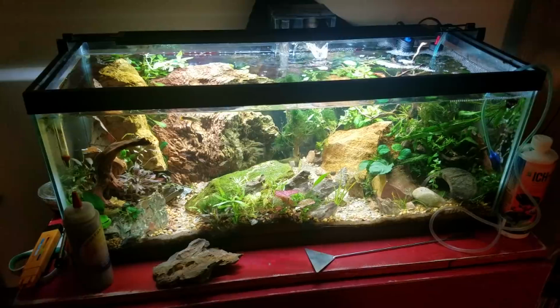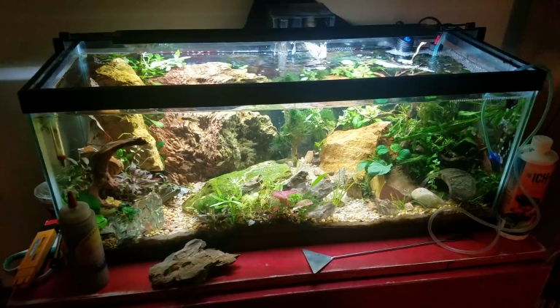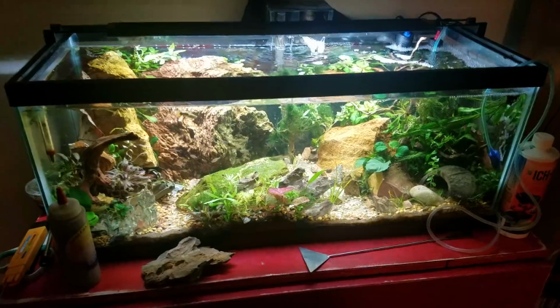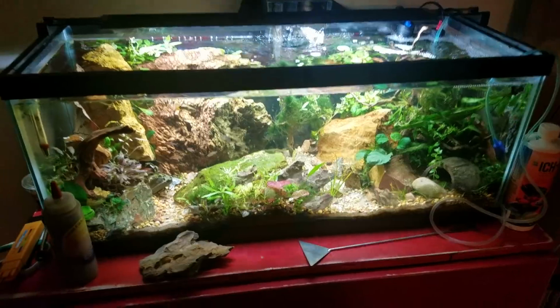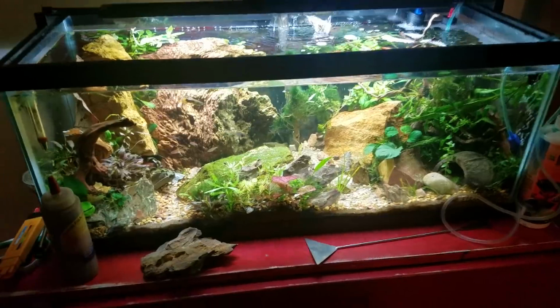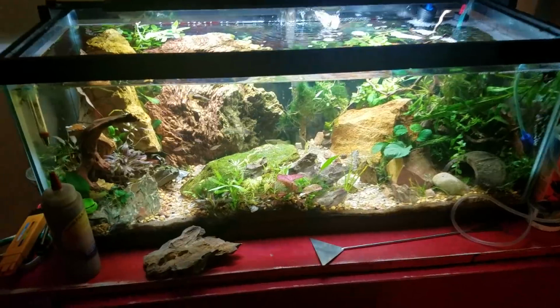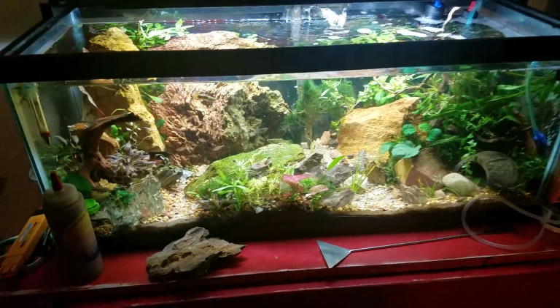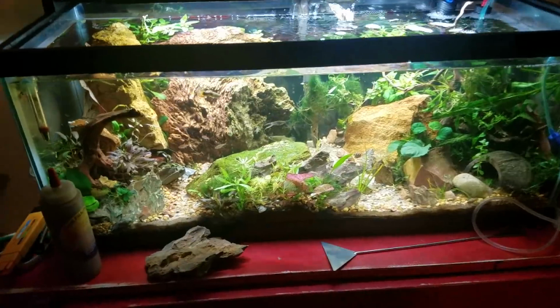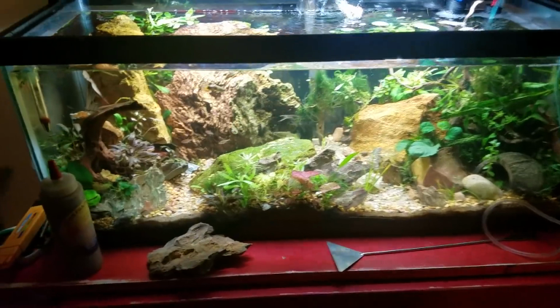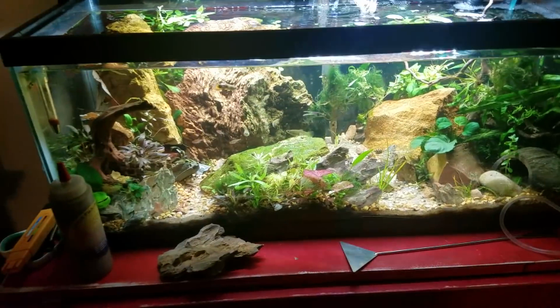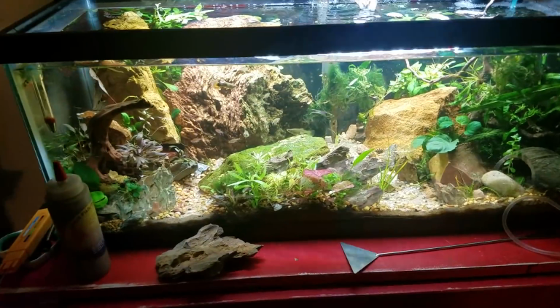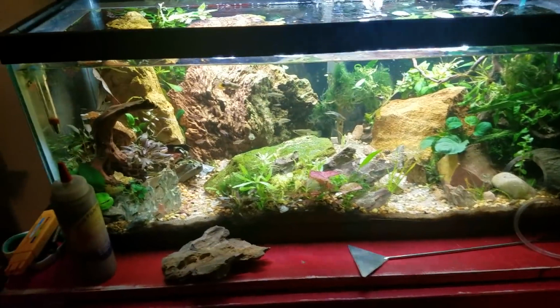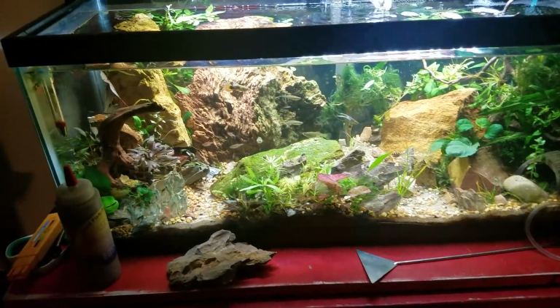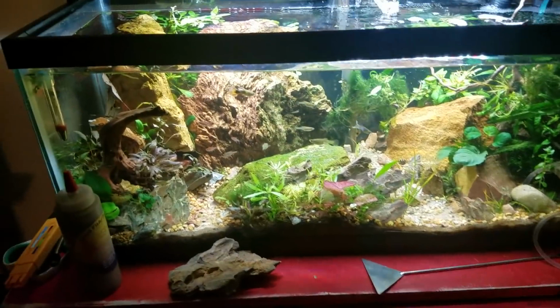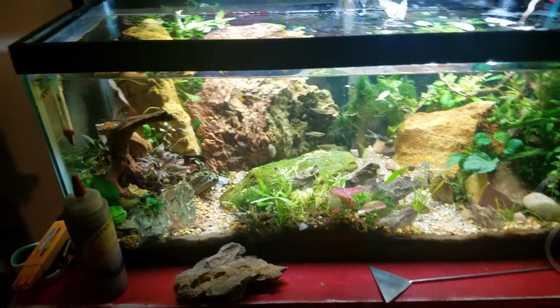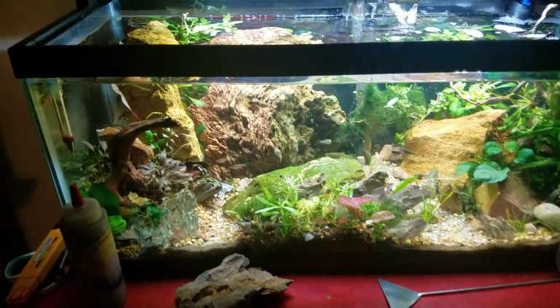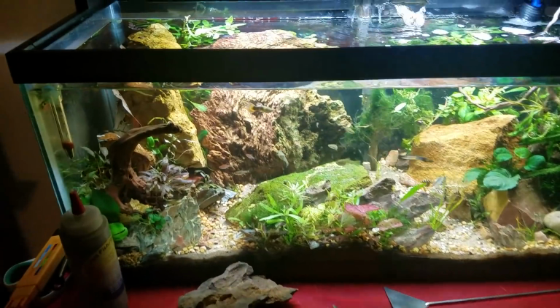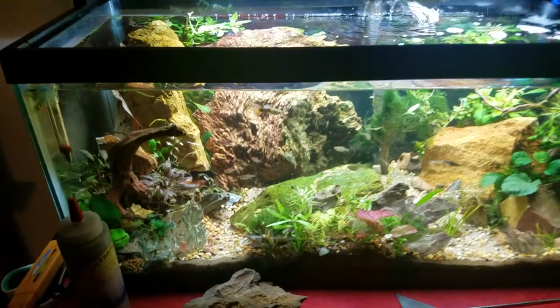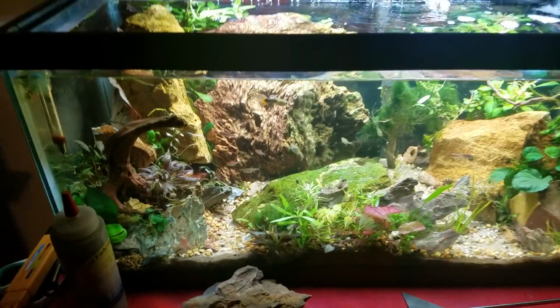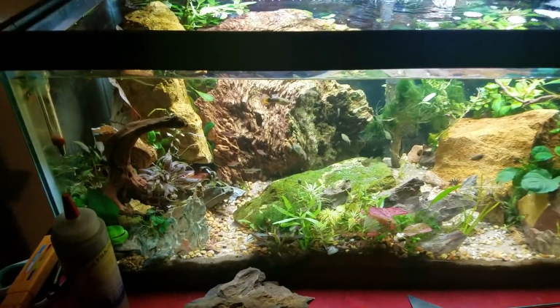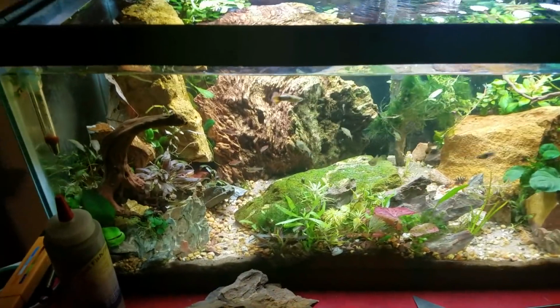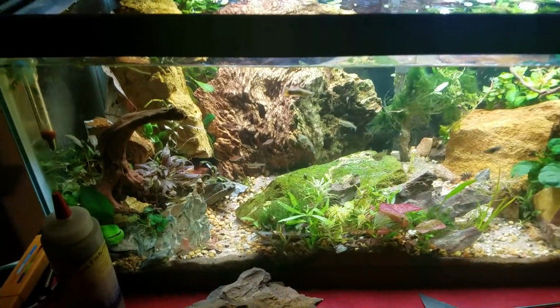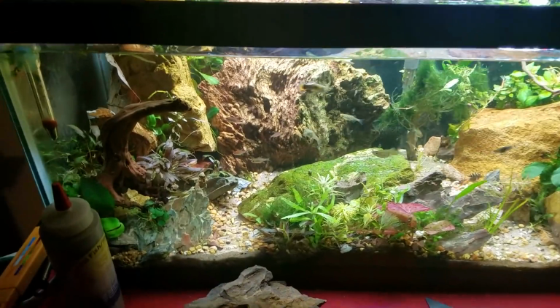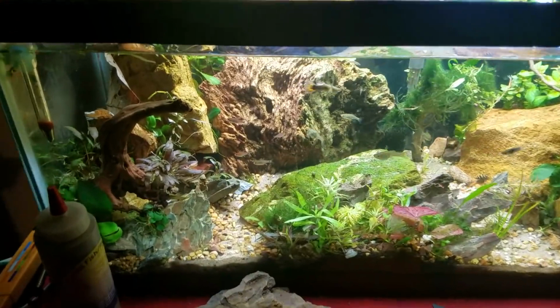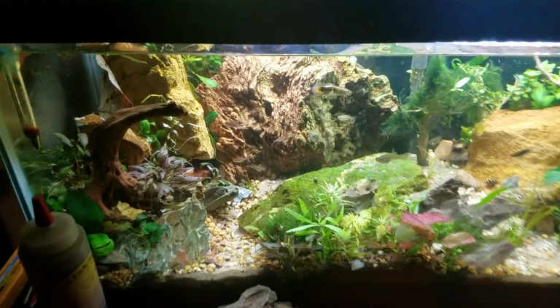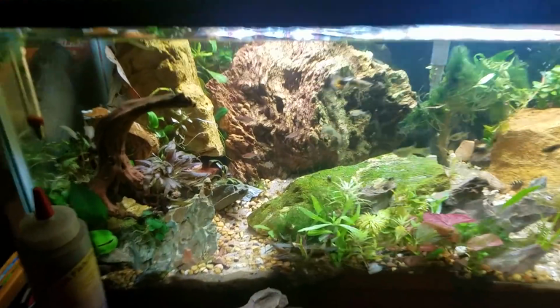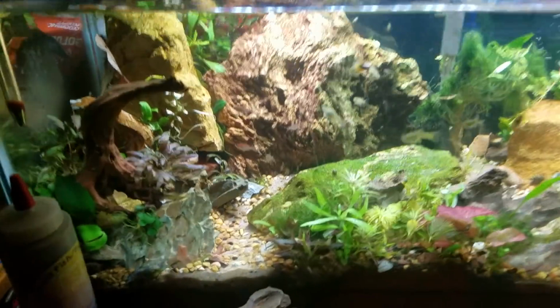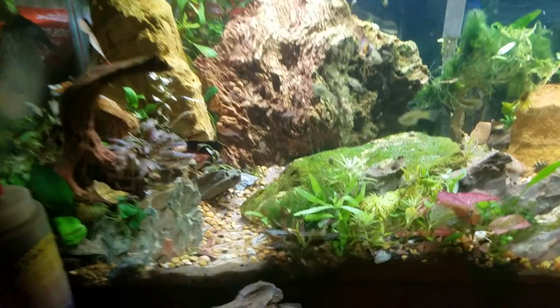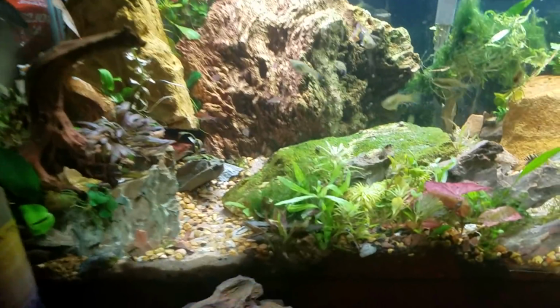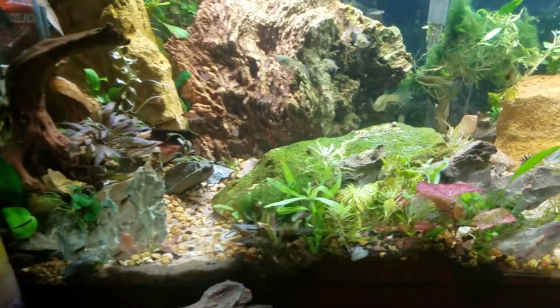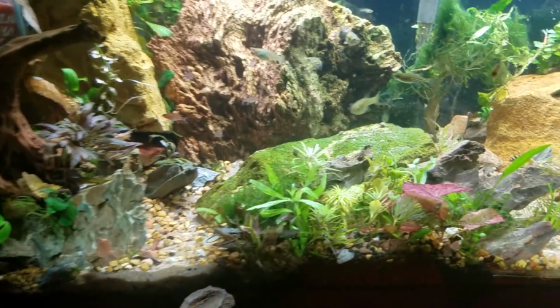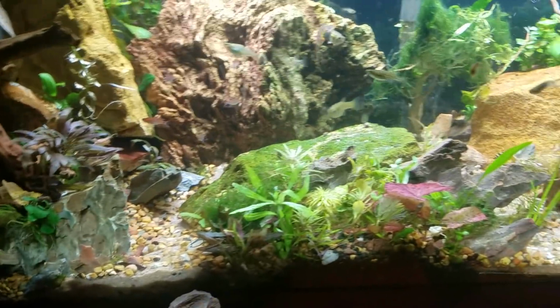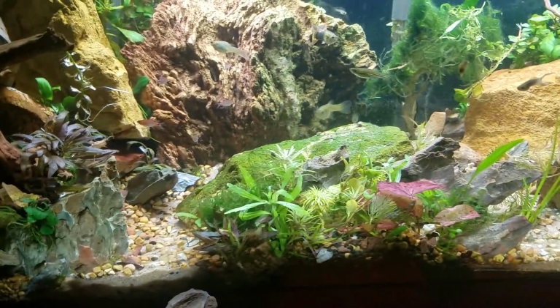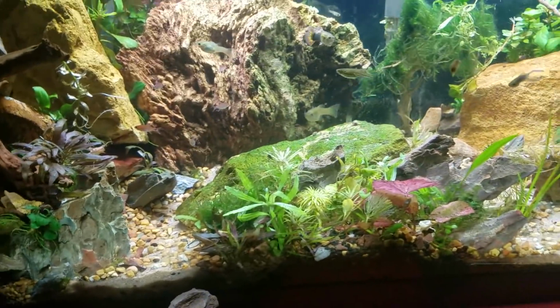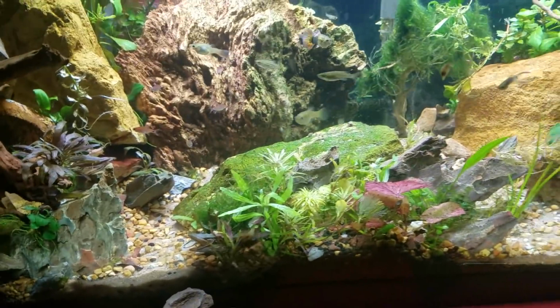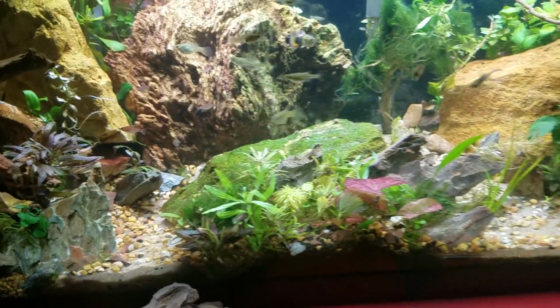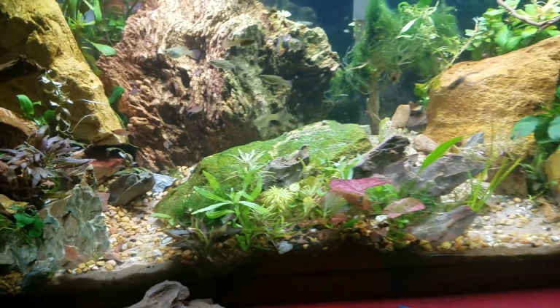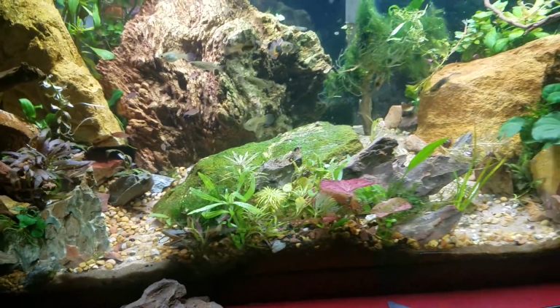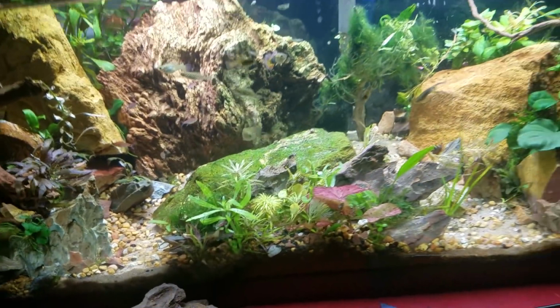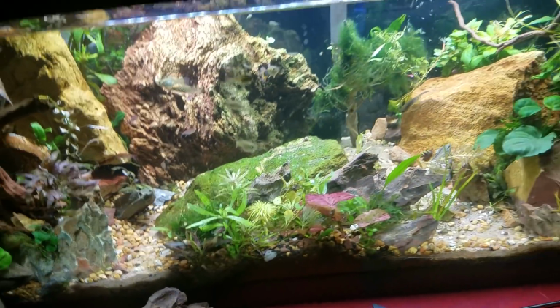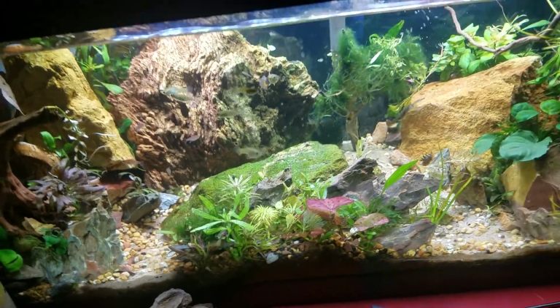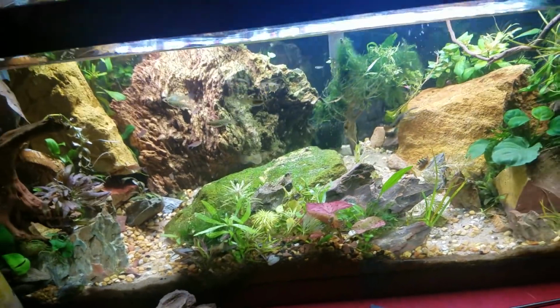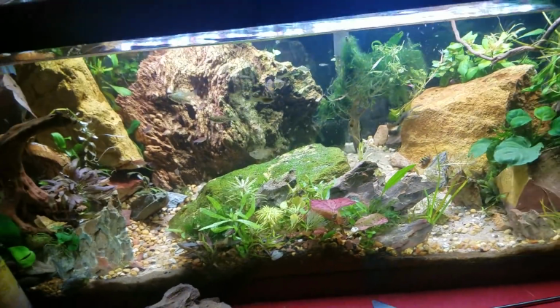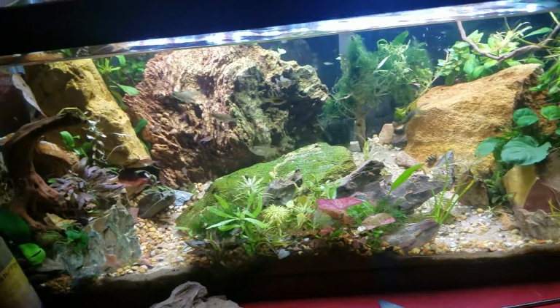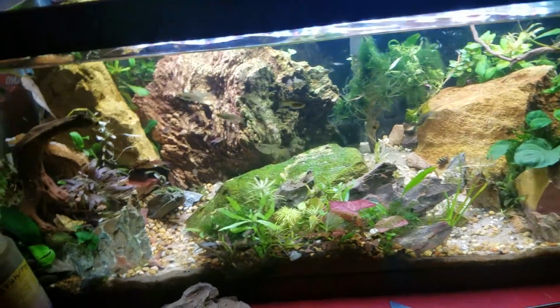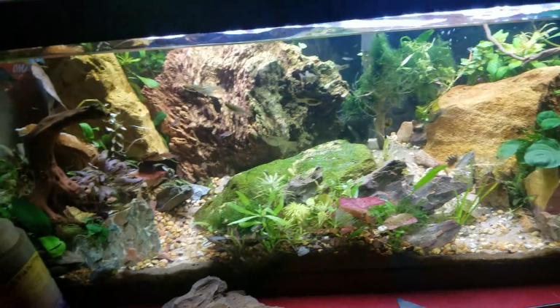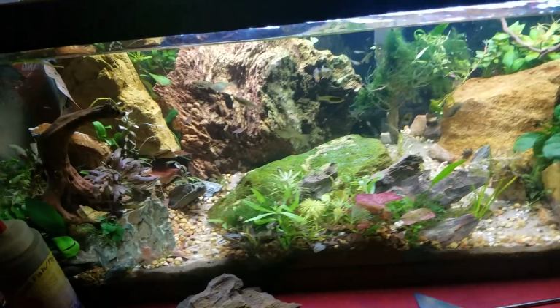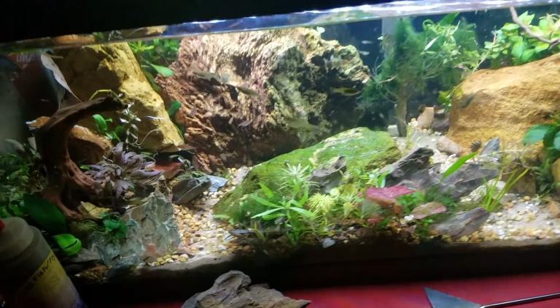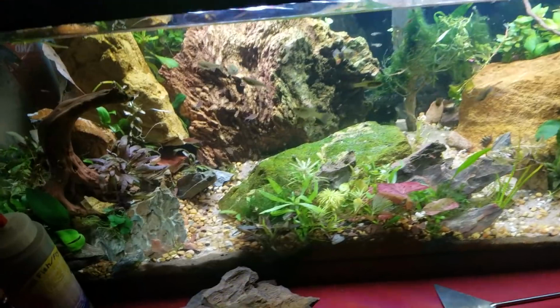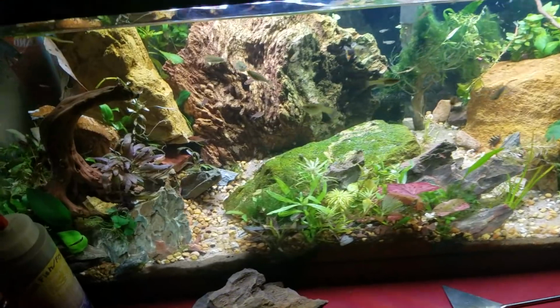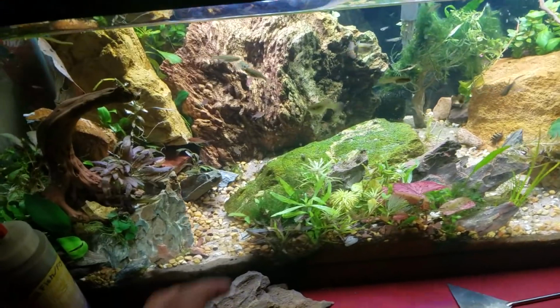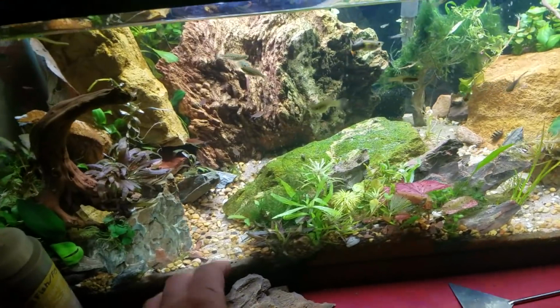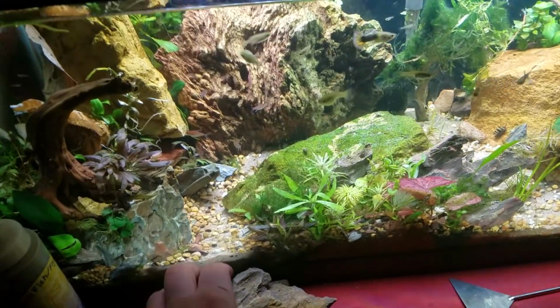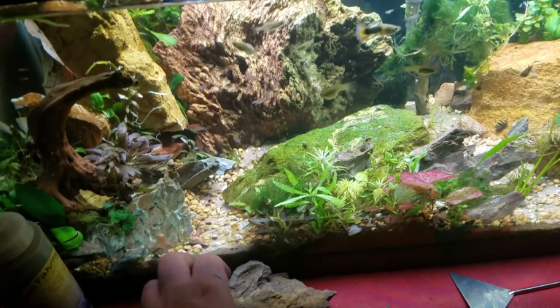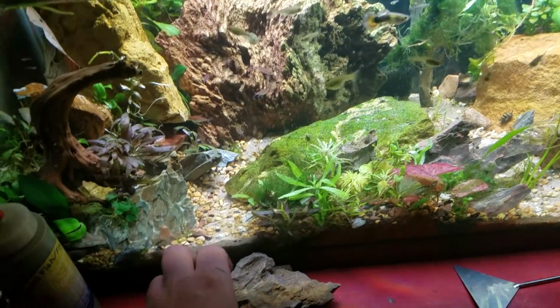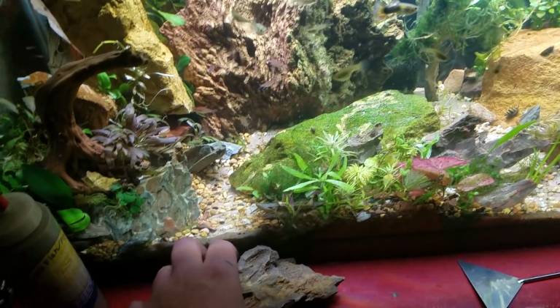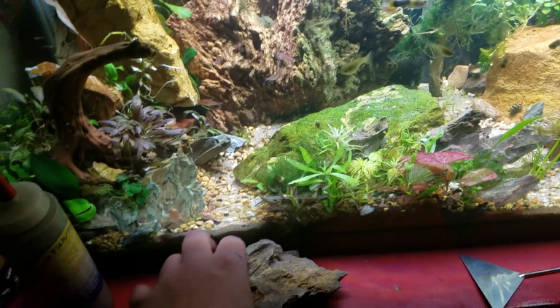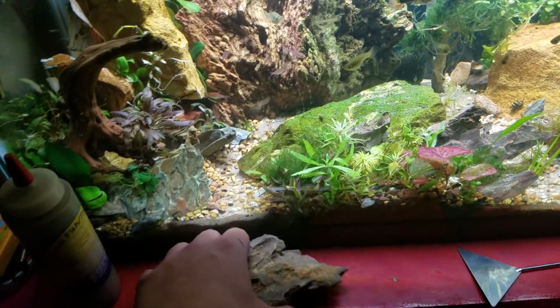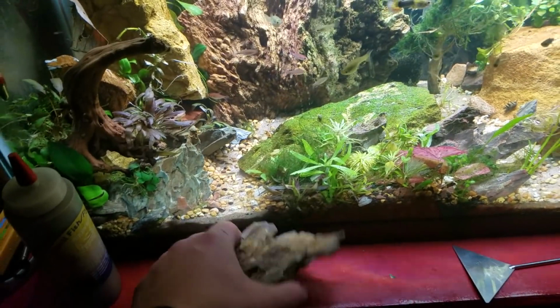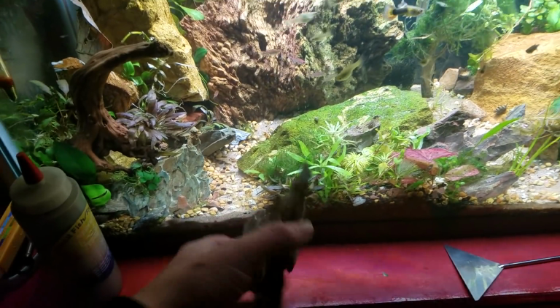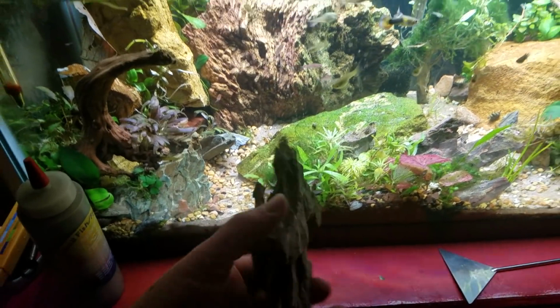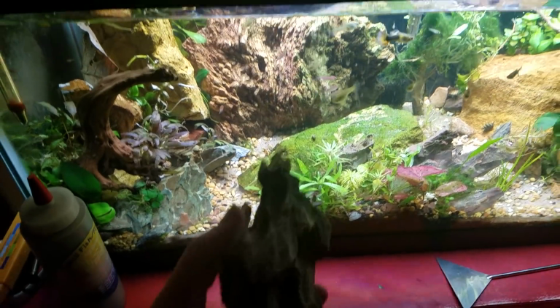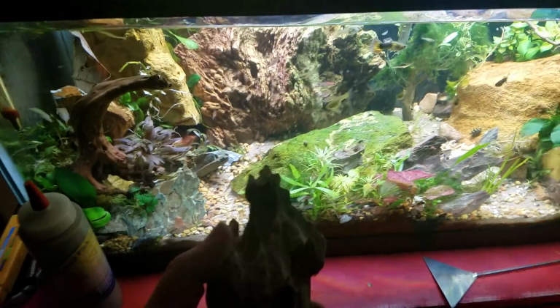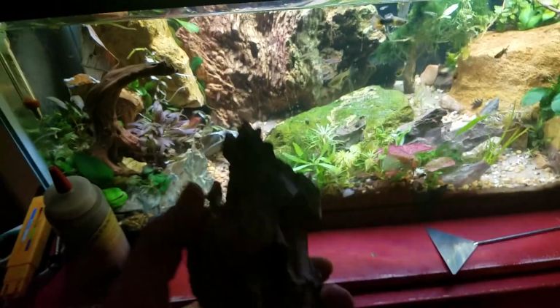Hey guys, how's it going? It's Alexander Williamson here with the Secret History Inside Your Aquarium. Today we're going to talk about geological history.